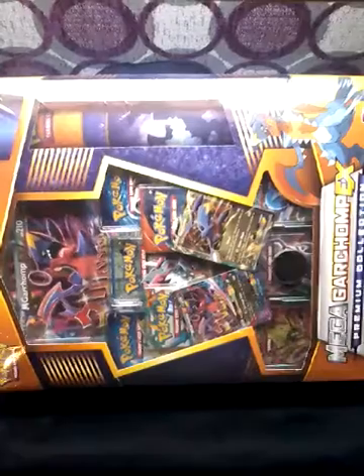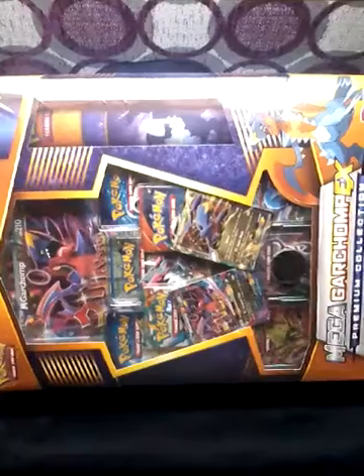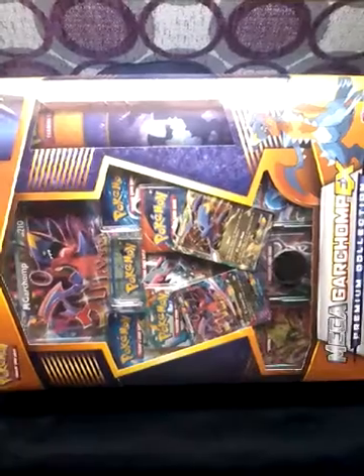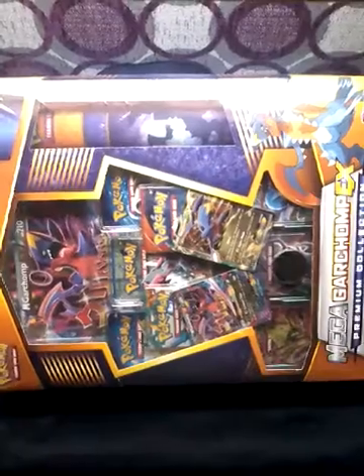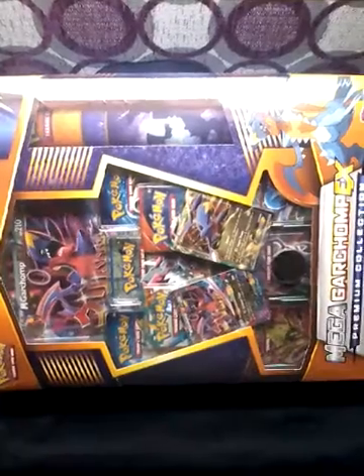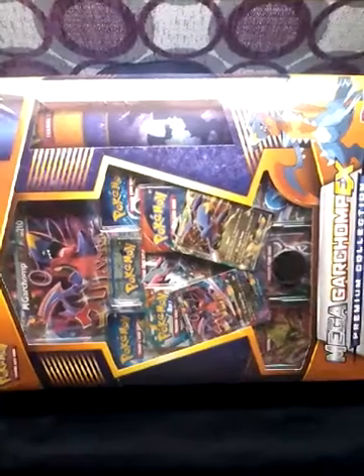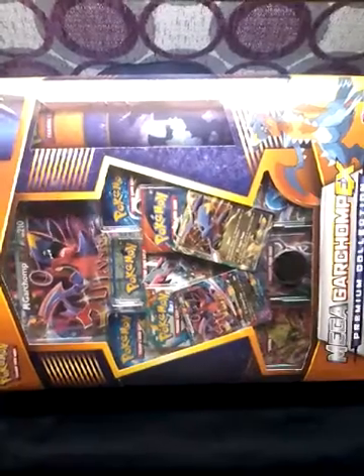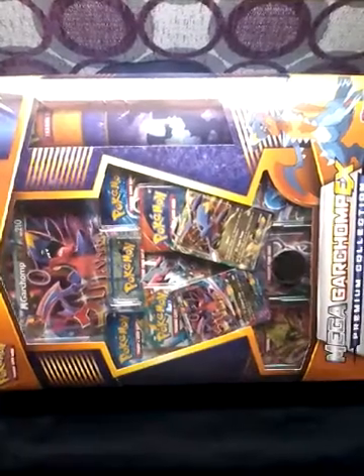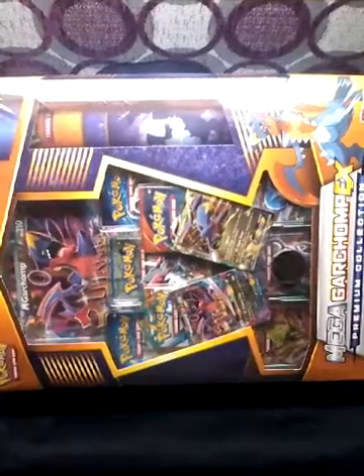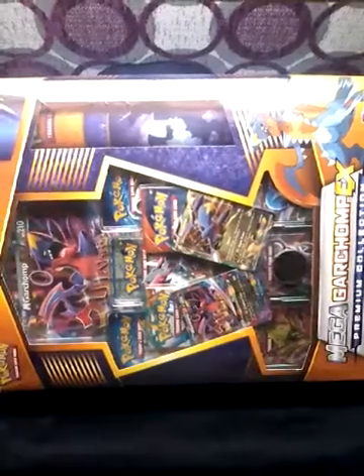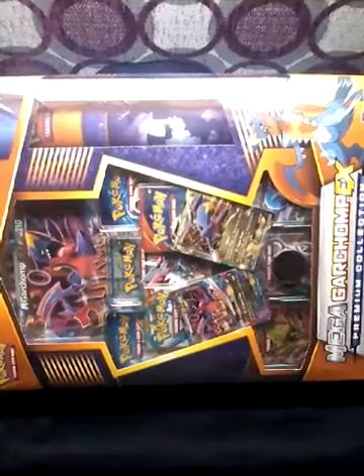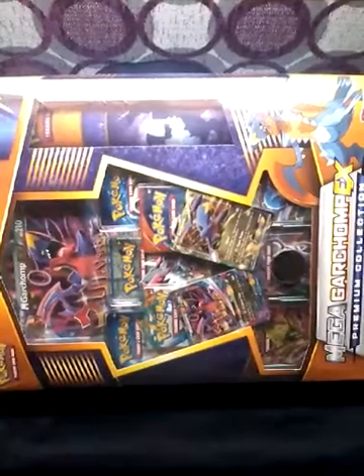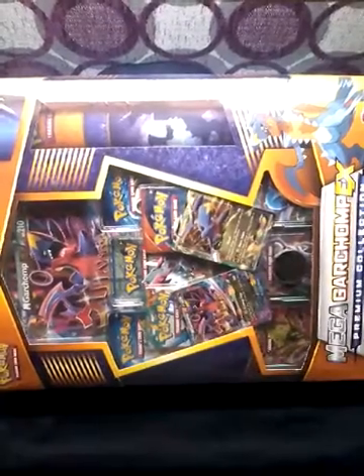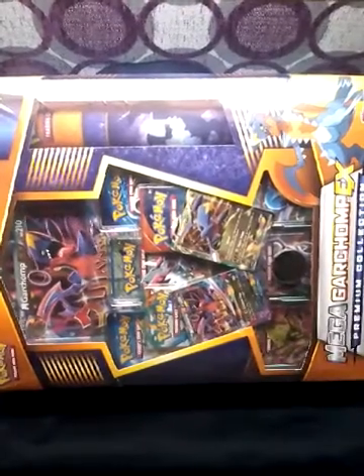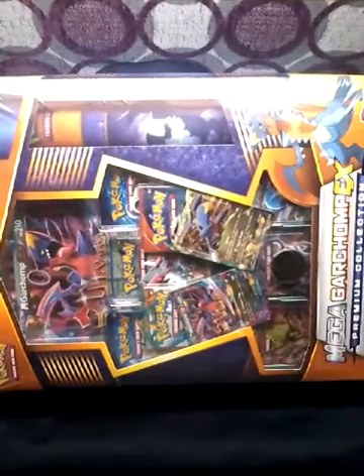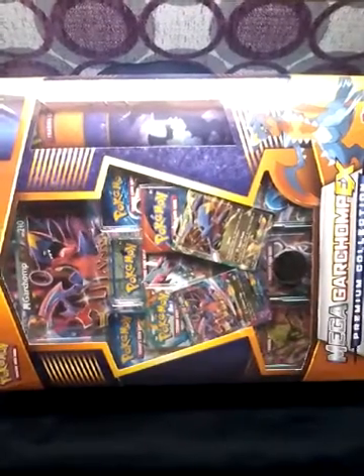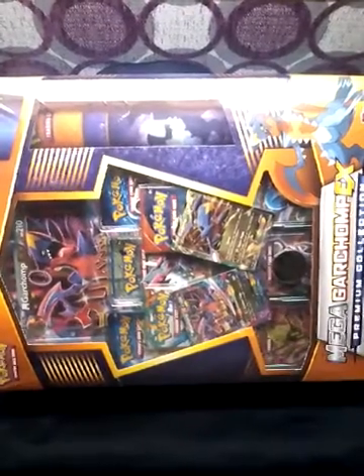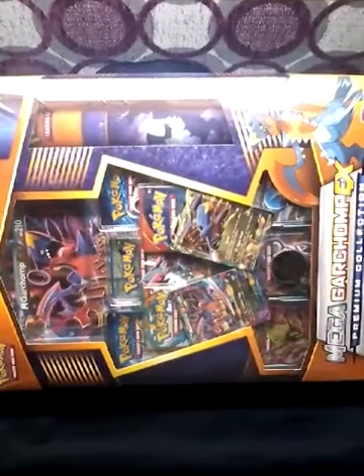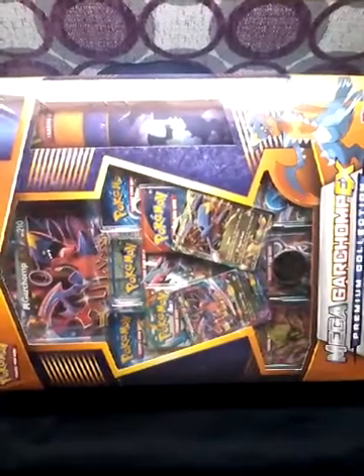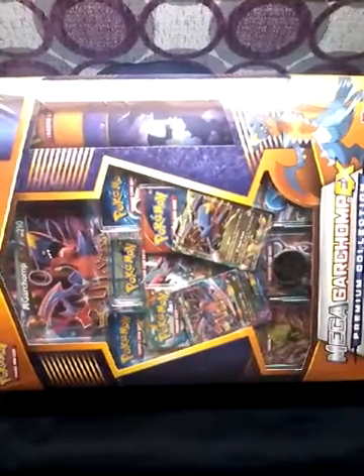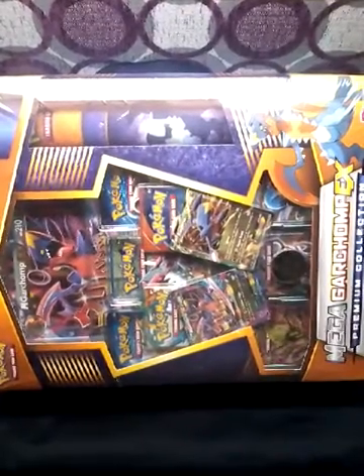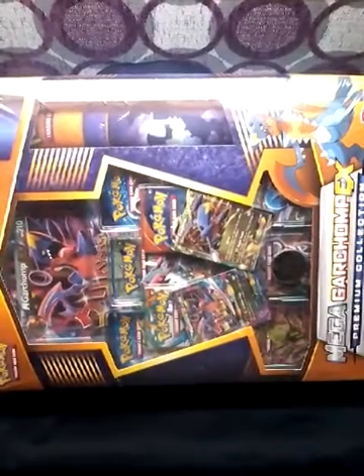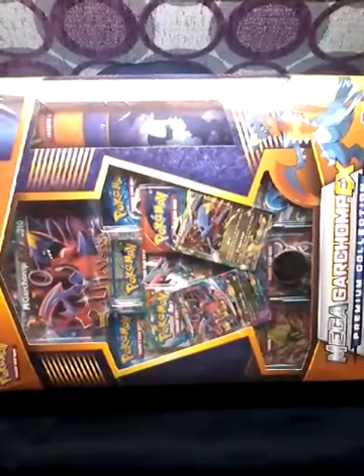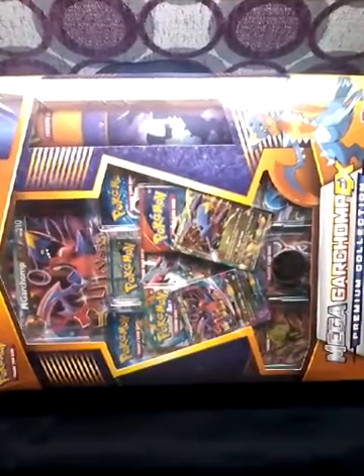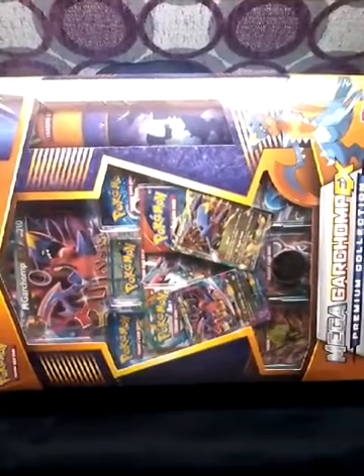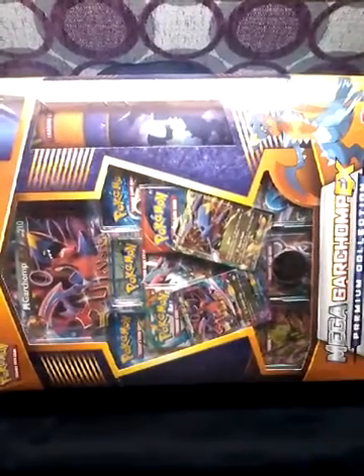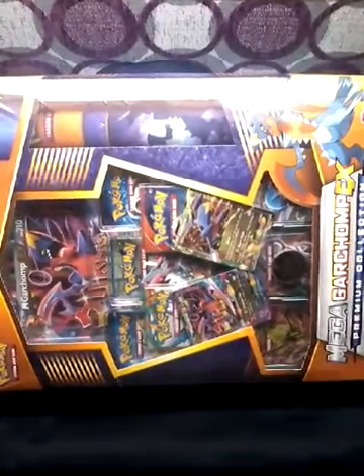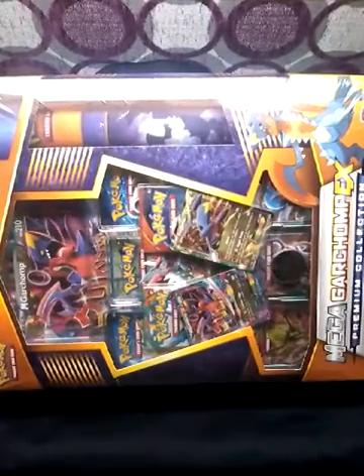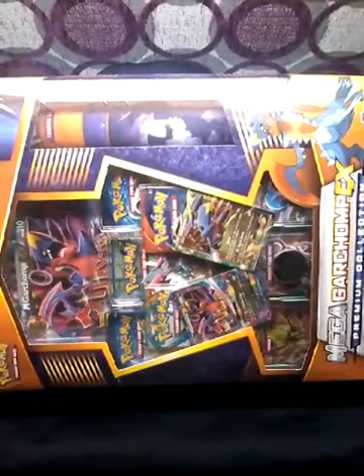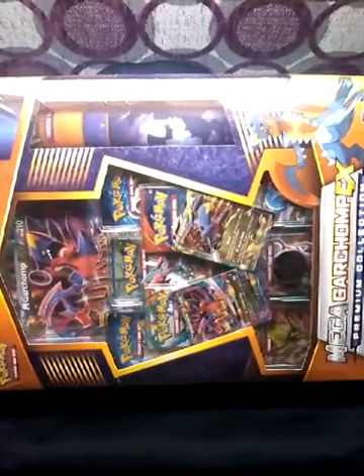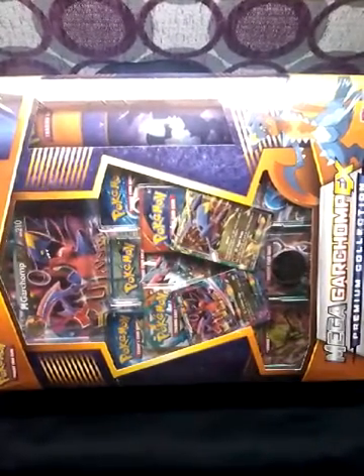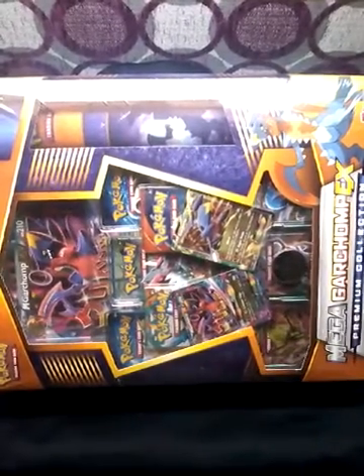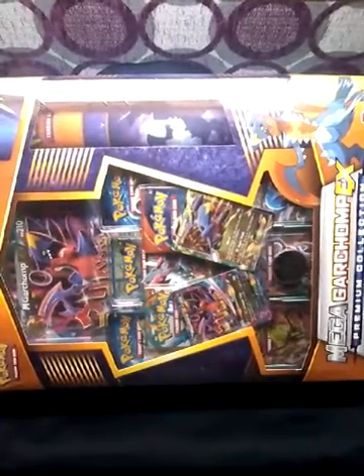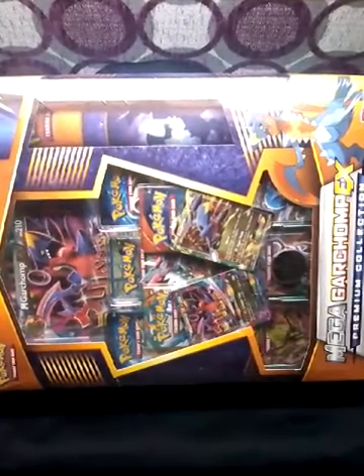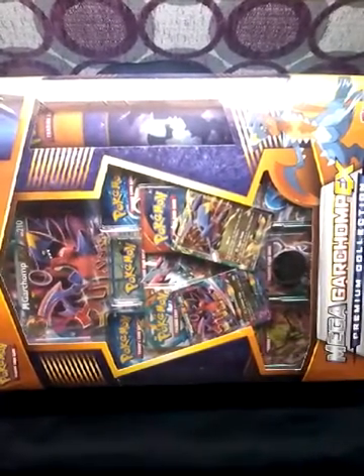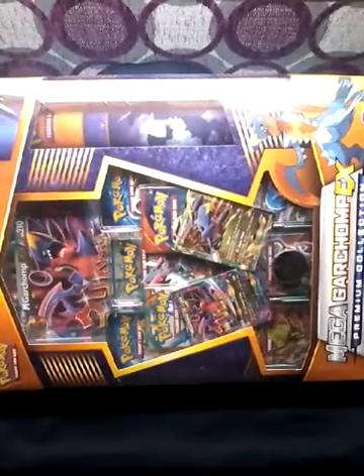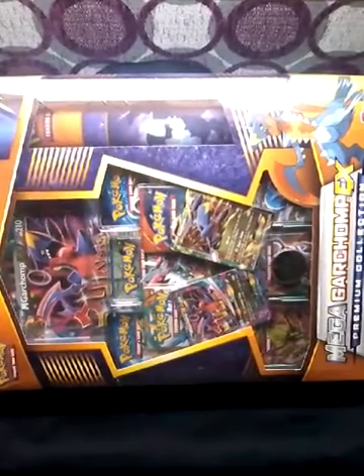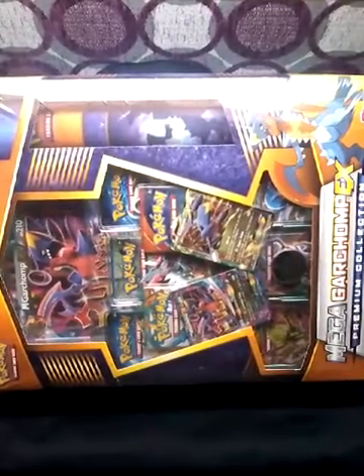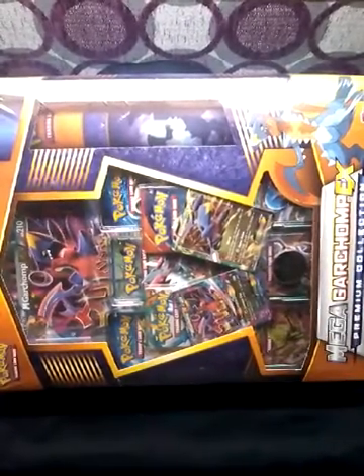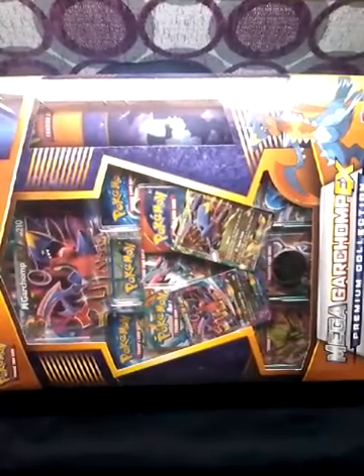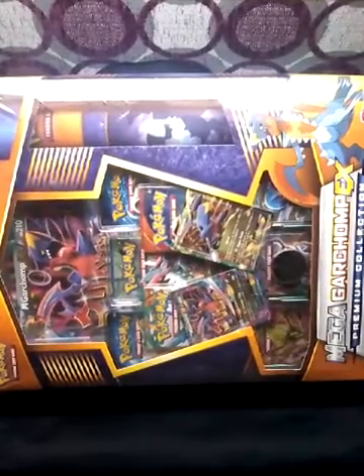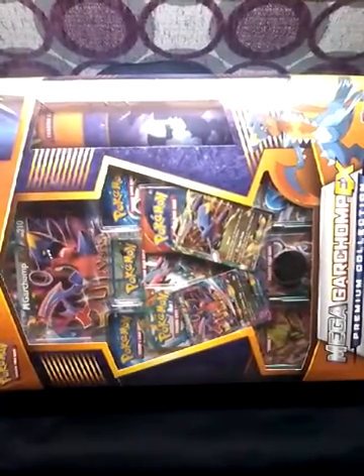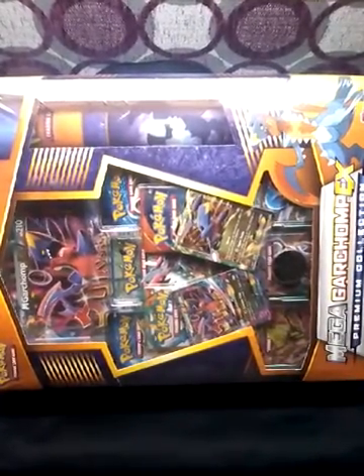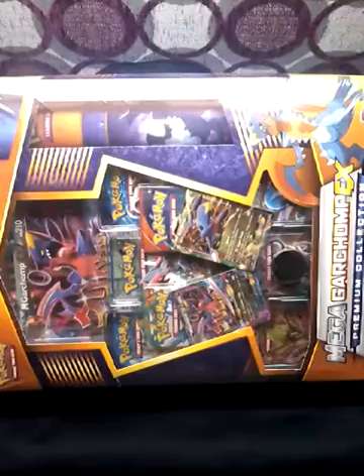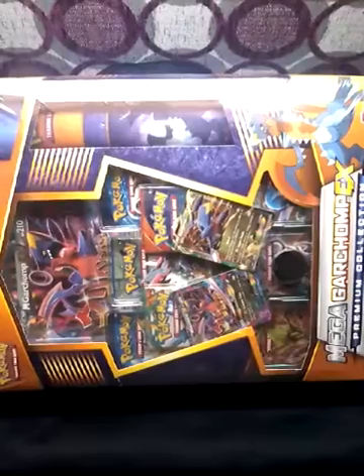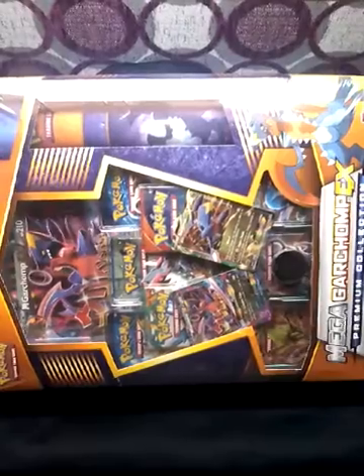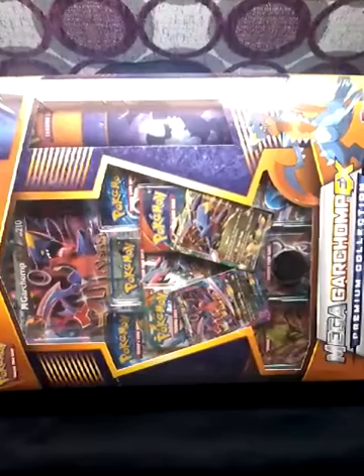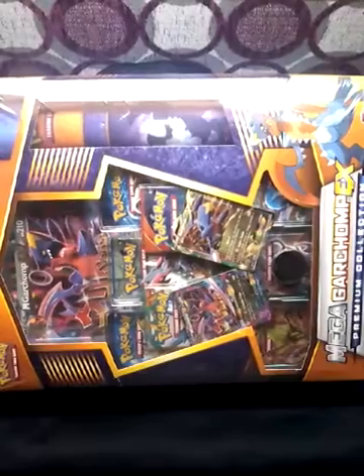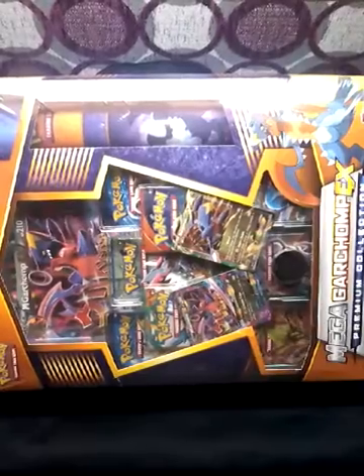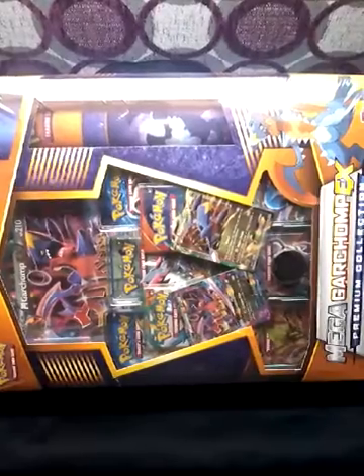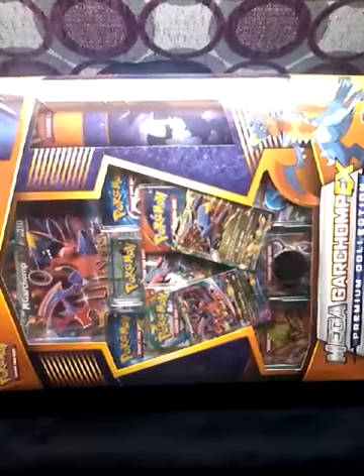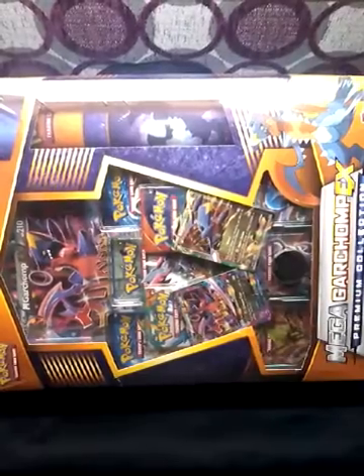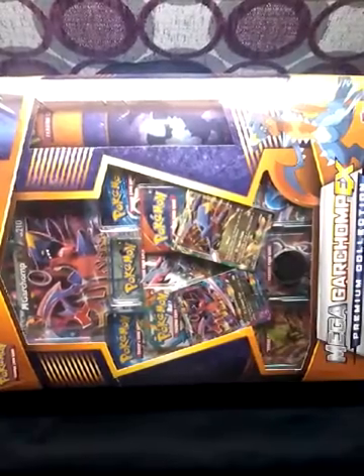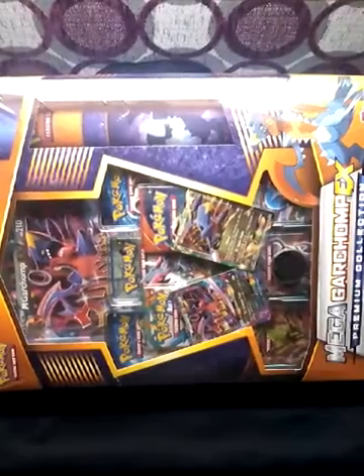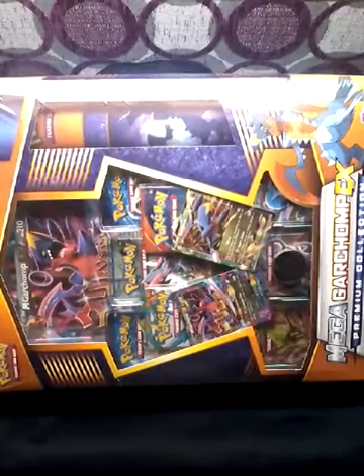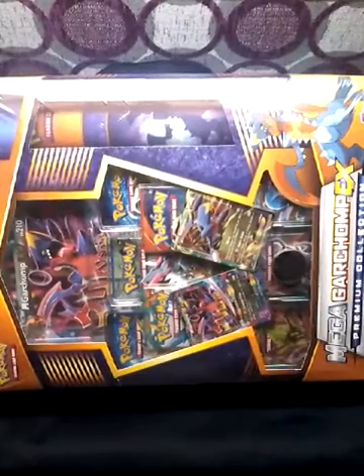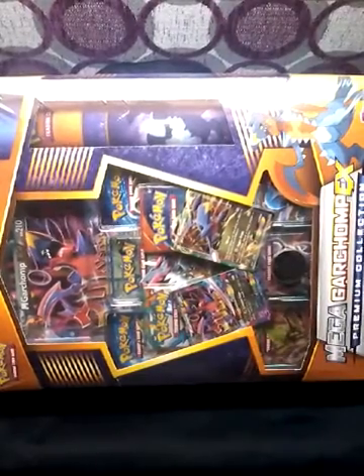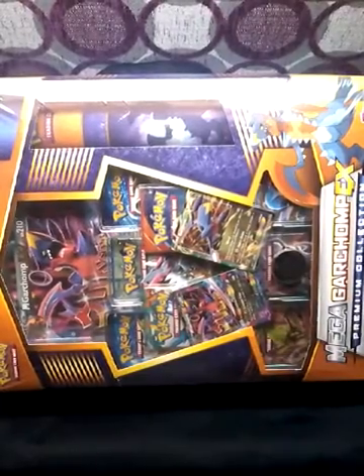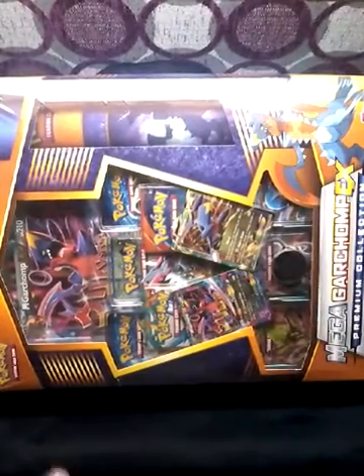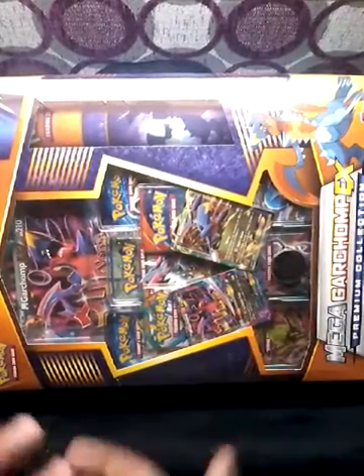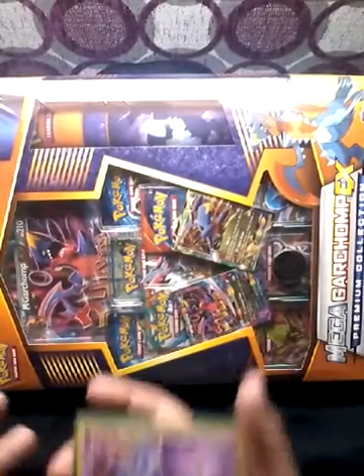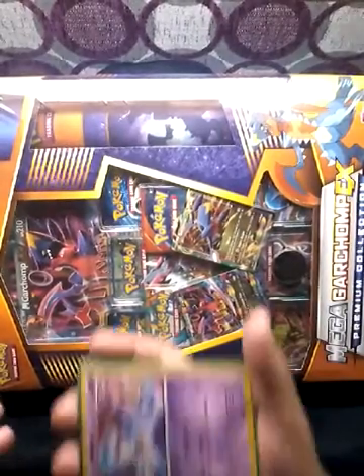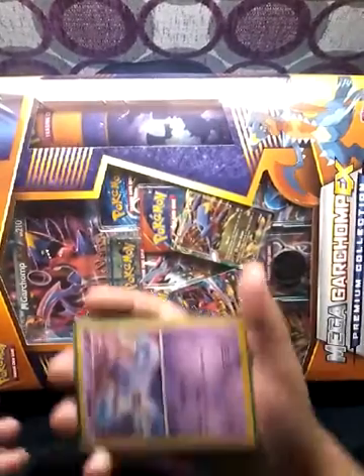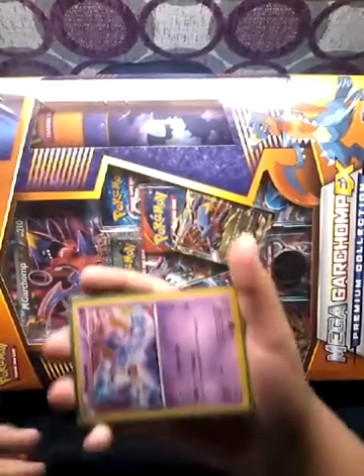Welcome viewers to another Torella Toy Vlogs. Here I will be showing you some of the legendaries that I have in my collection.